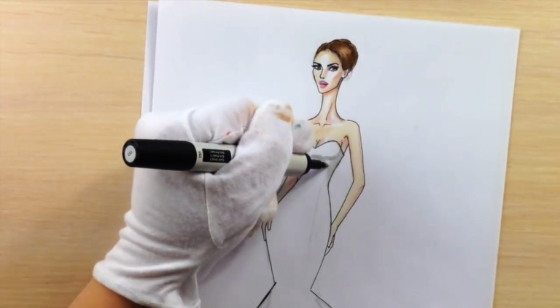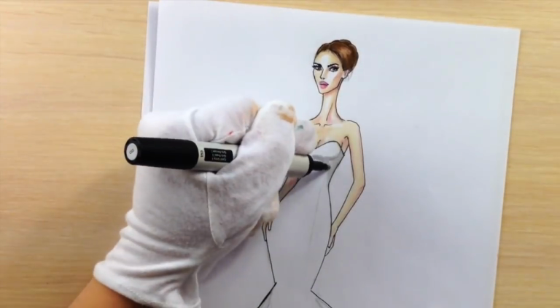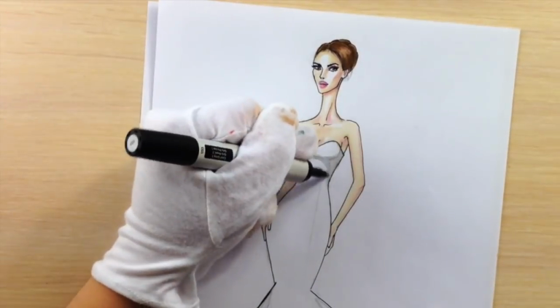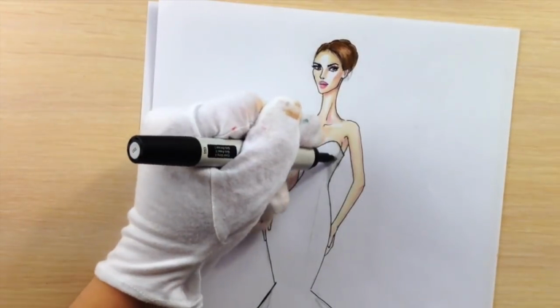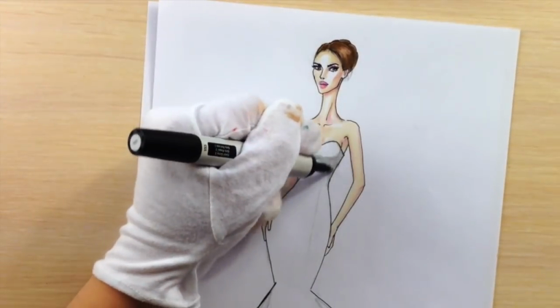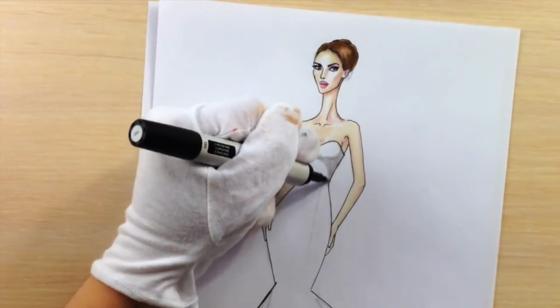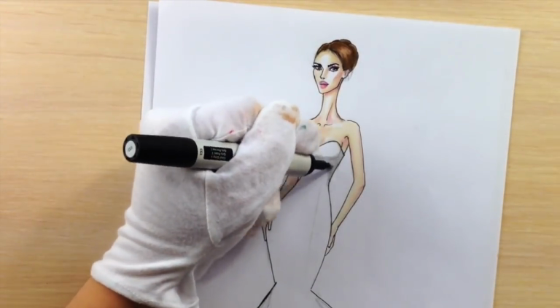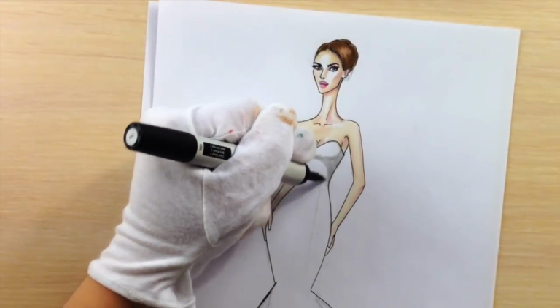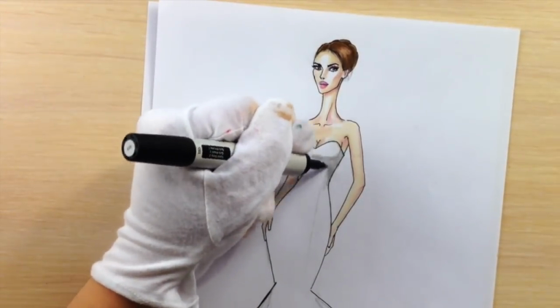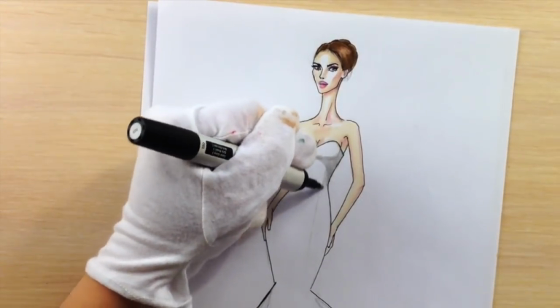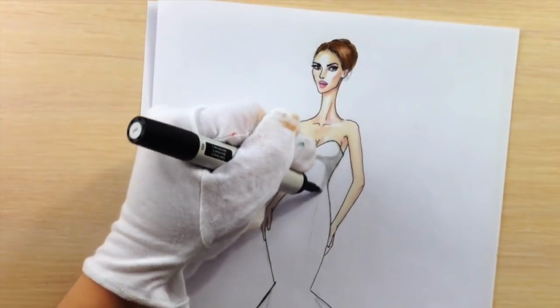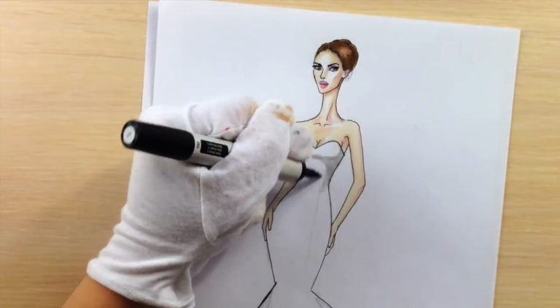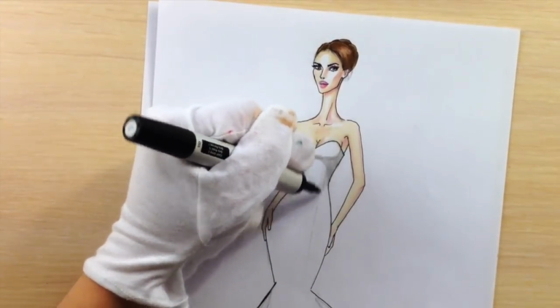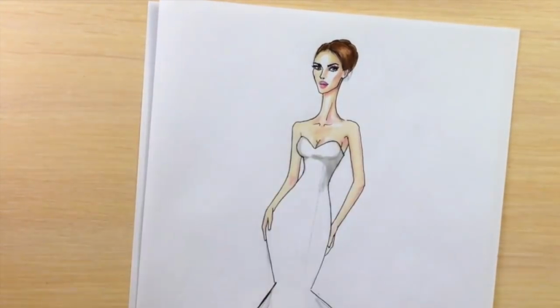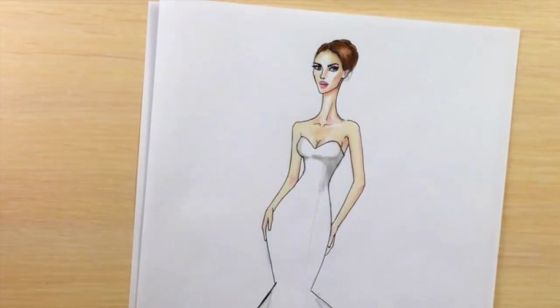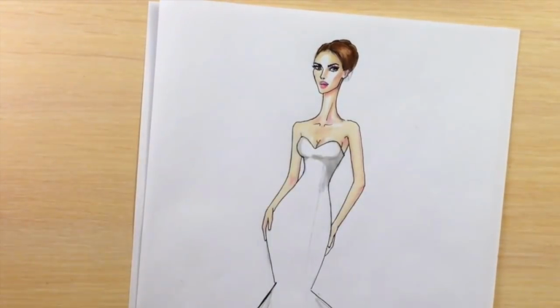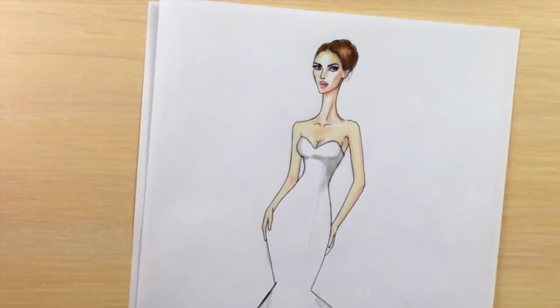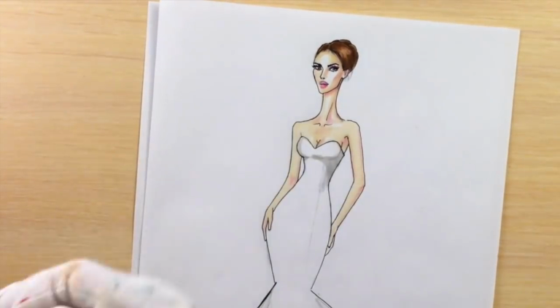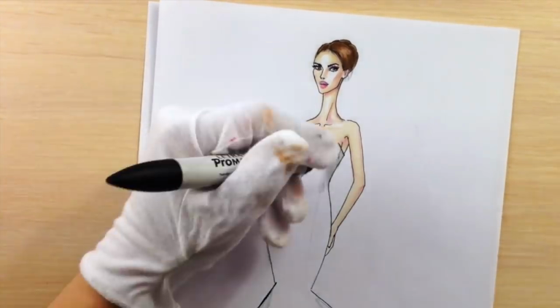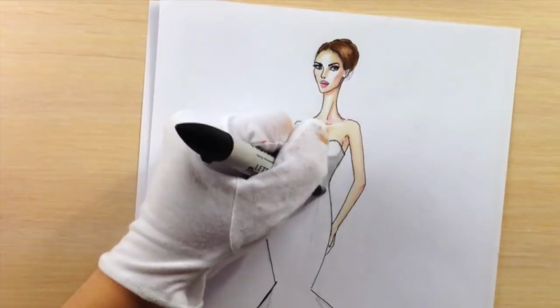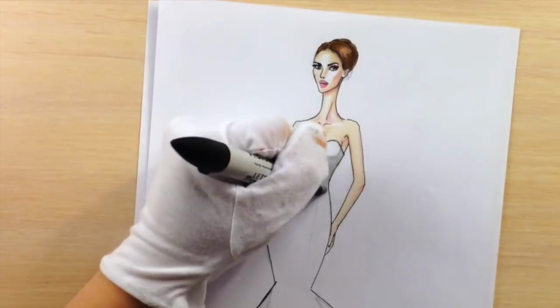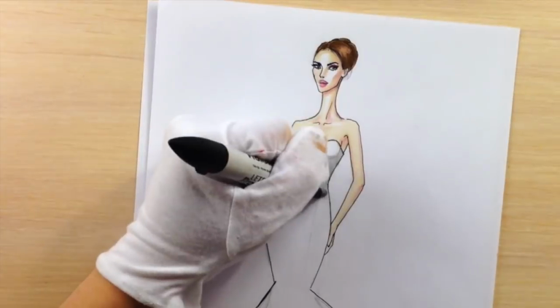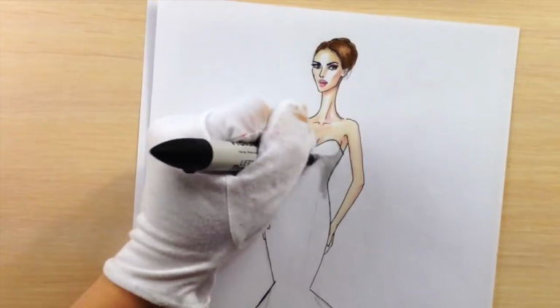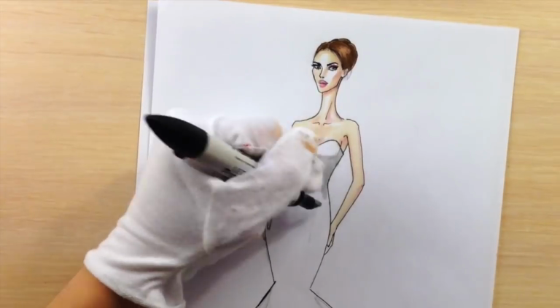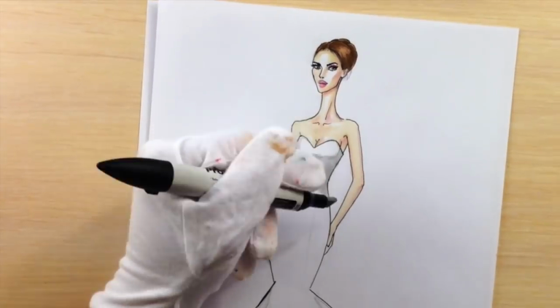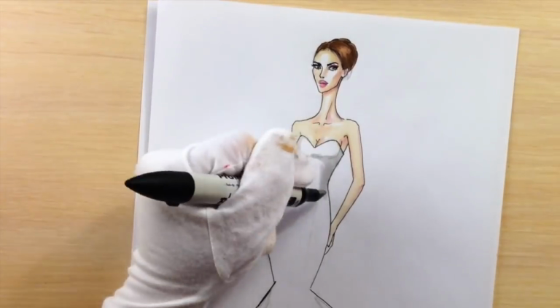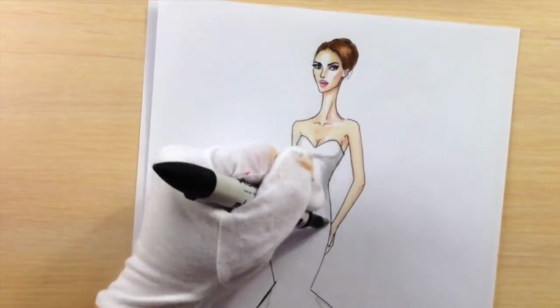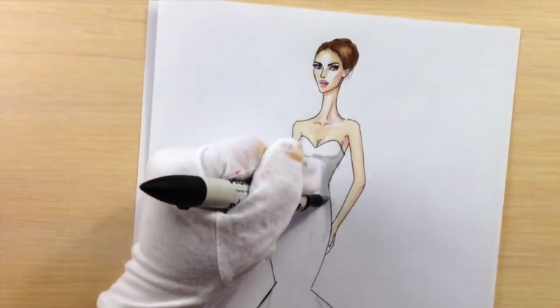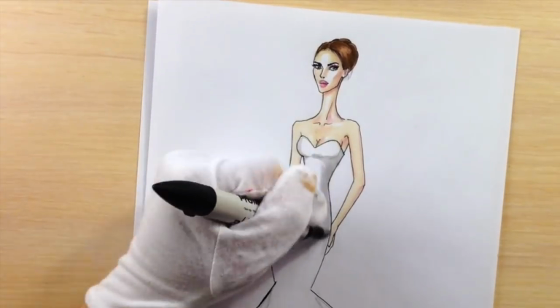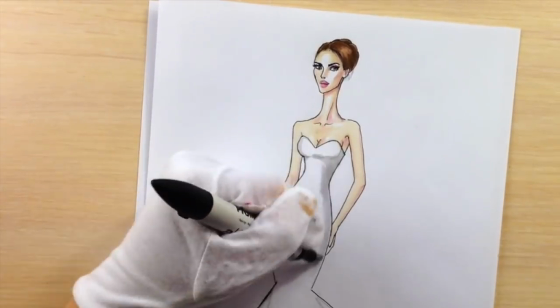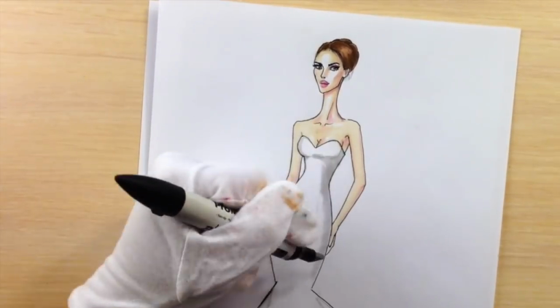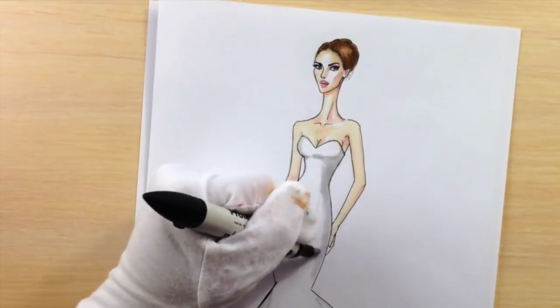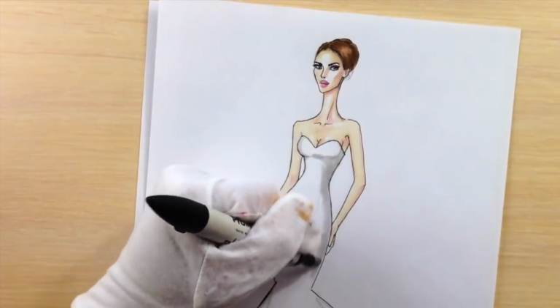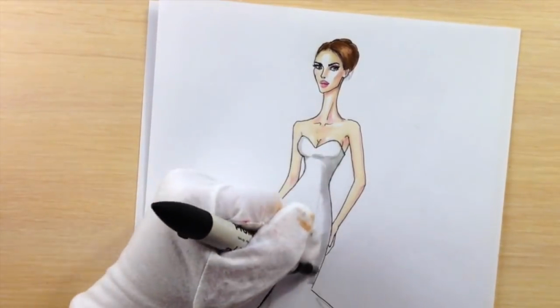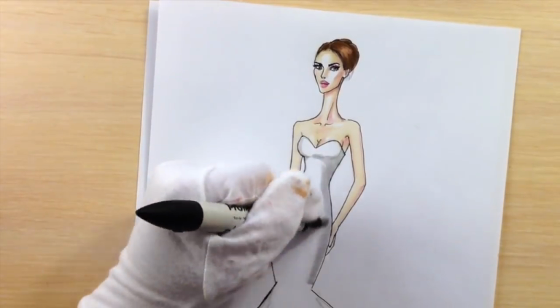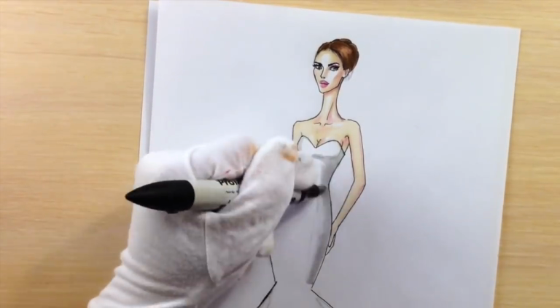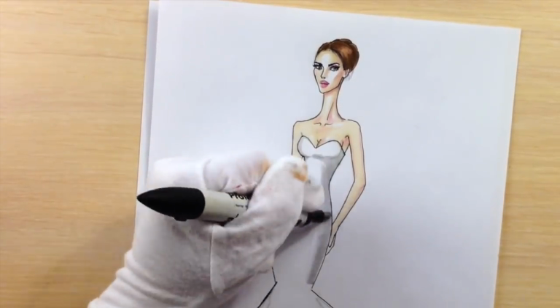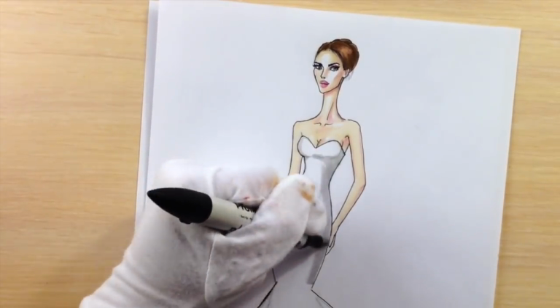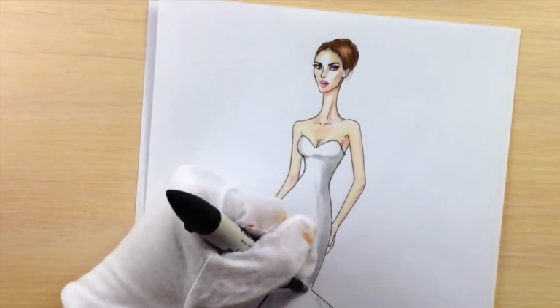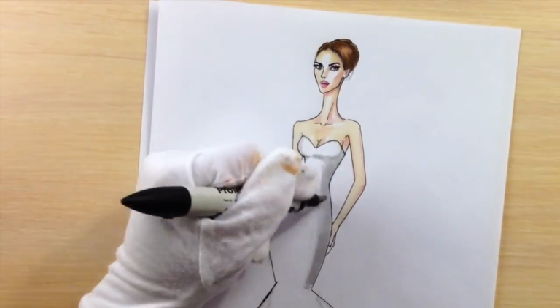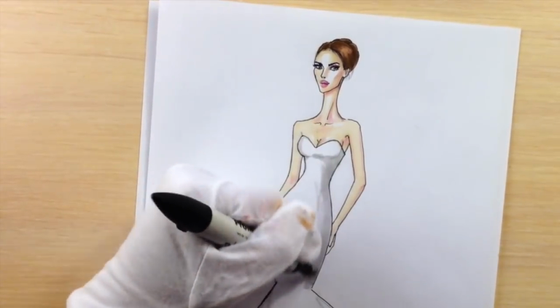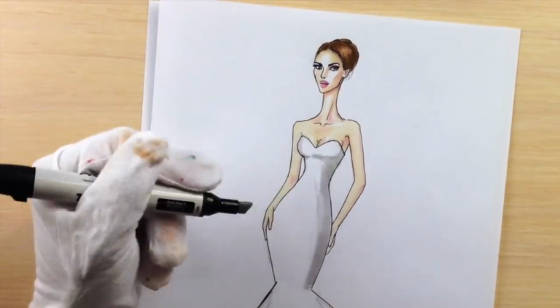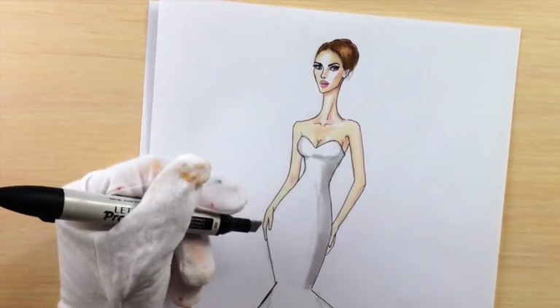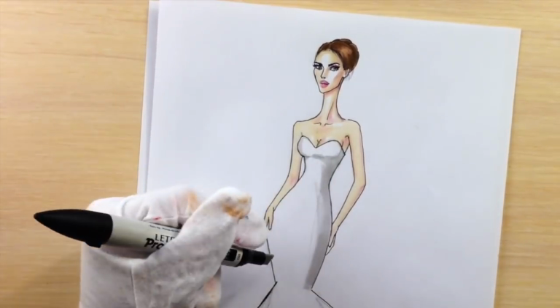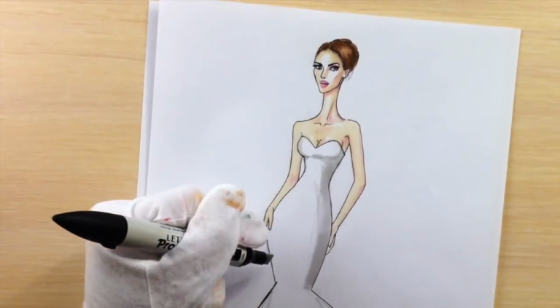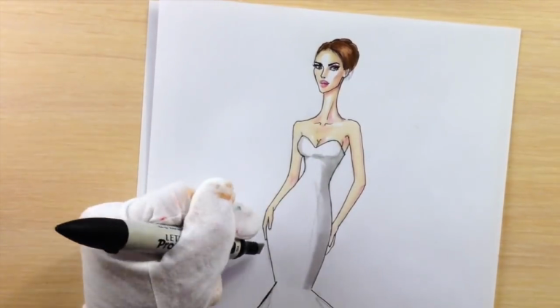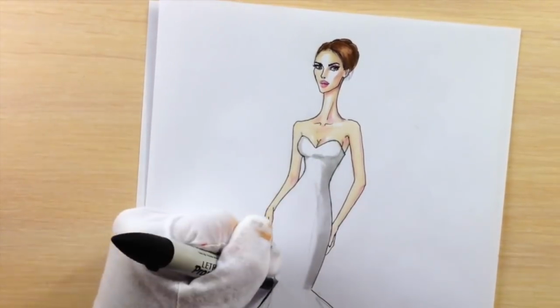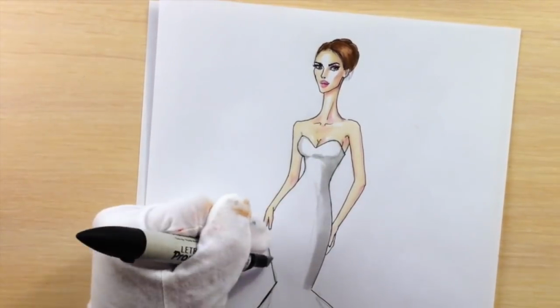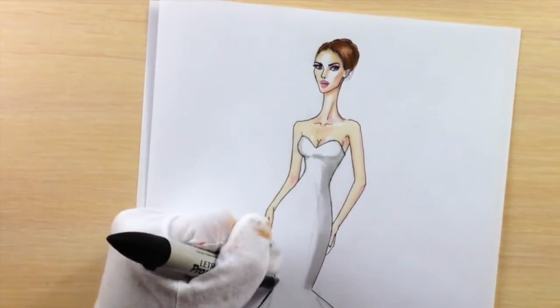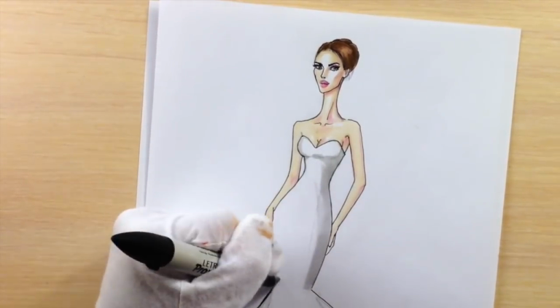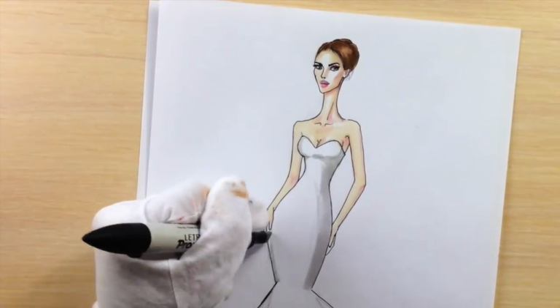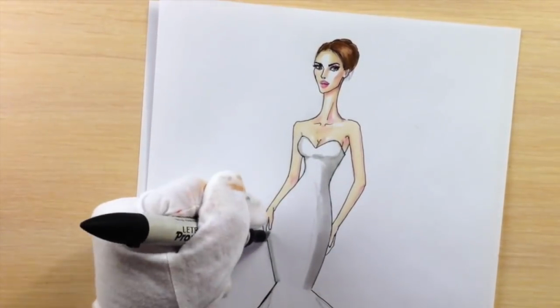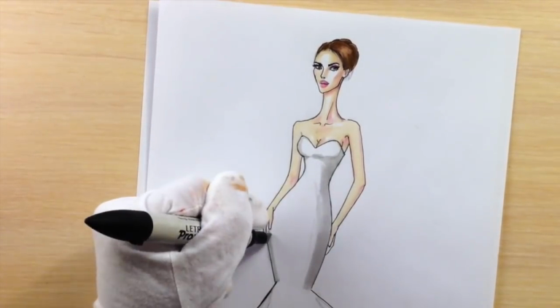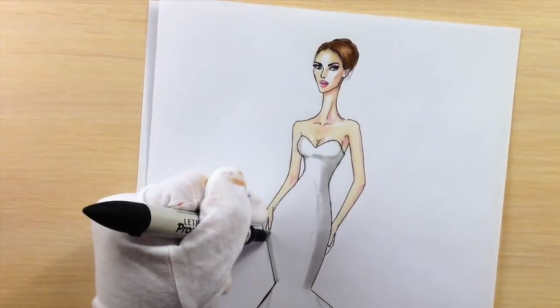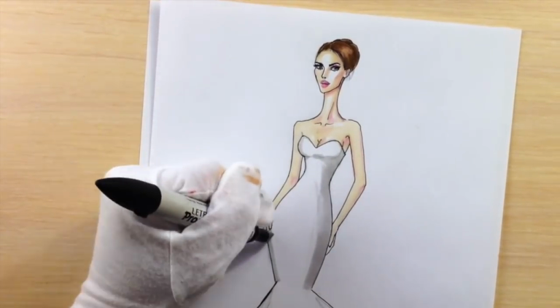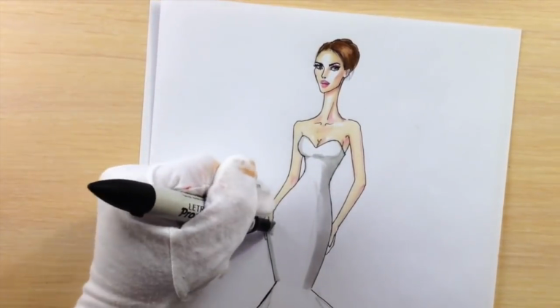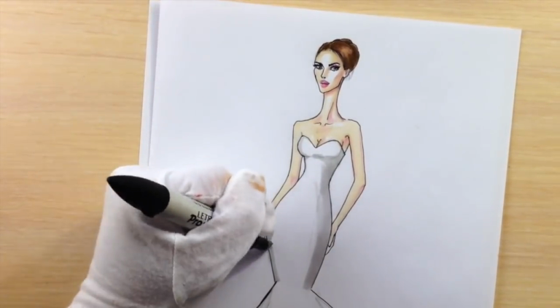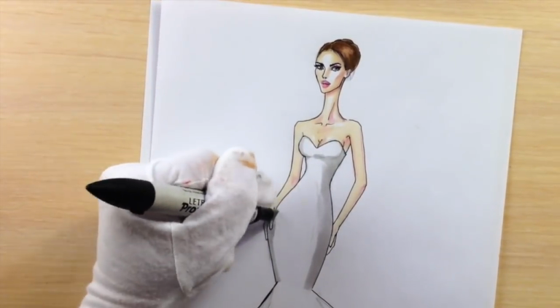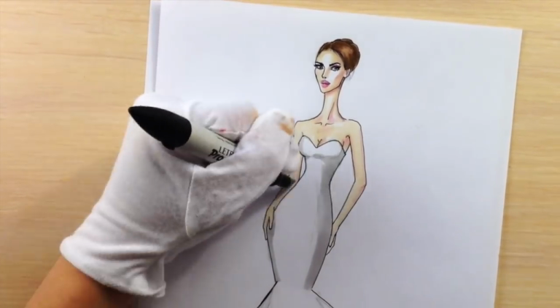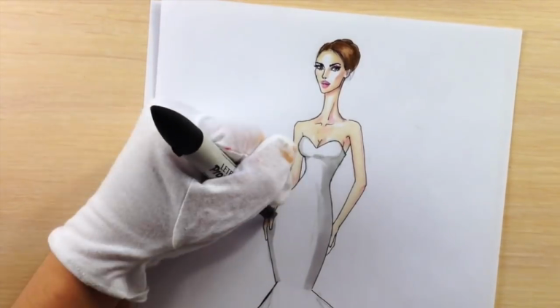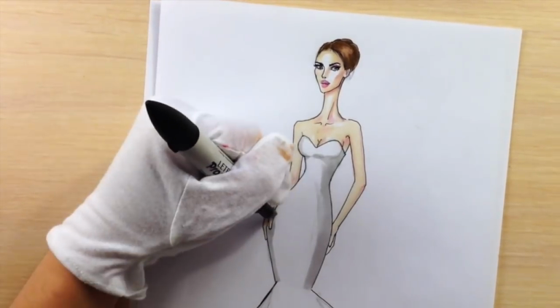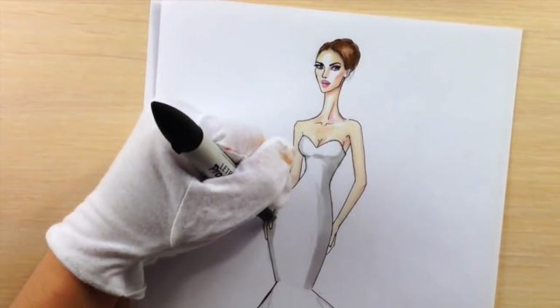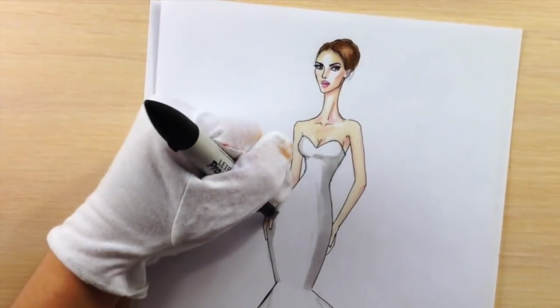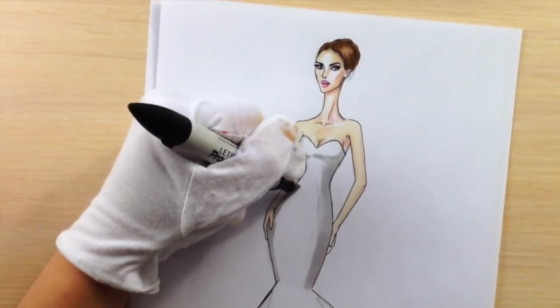With a Cool Grey 1 marker, I'm adding shadows on the sides of her dress and under her breast.